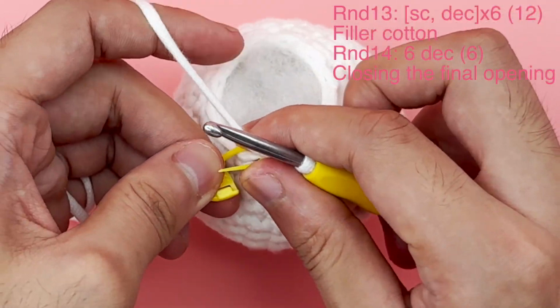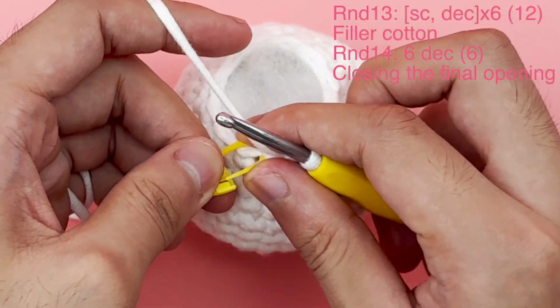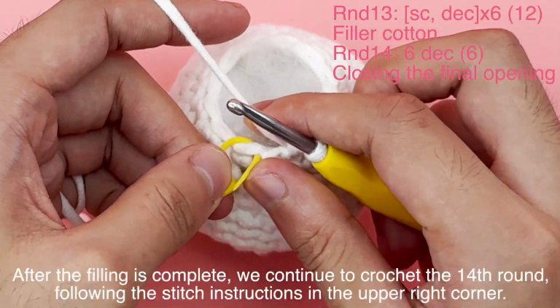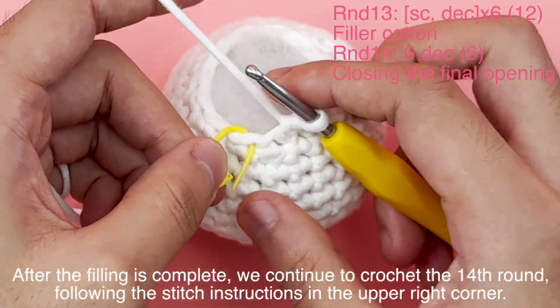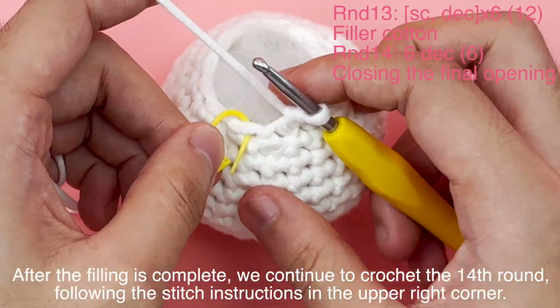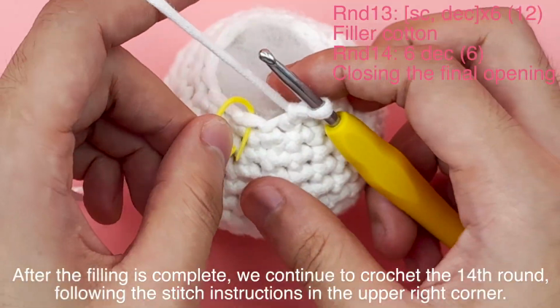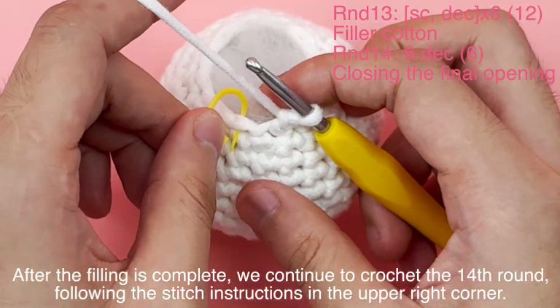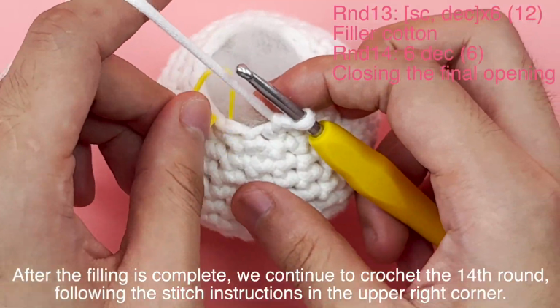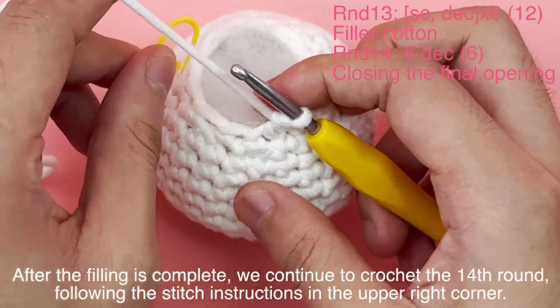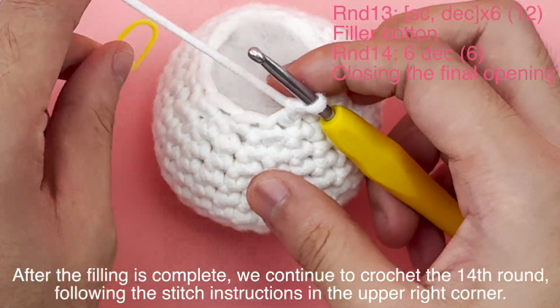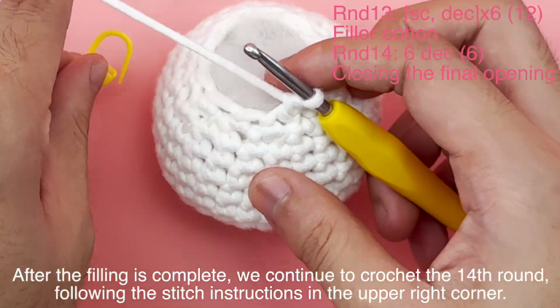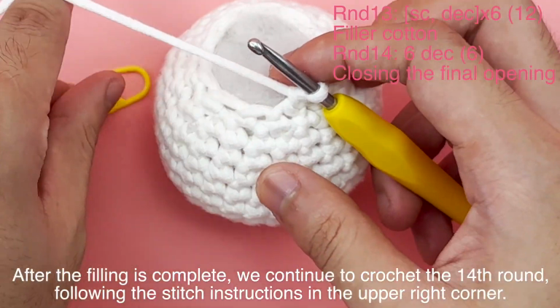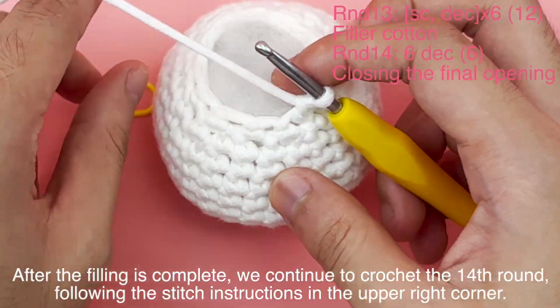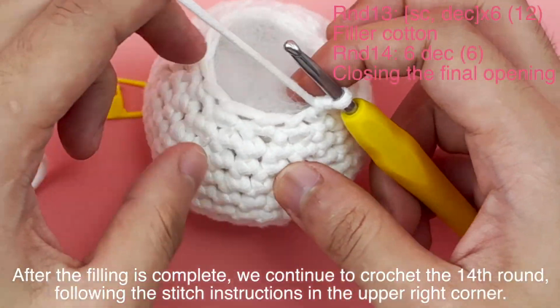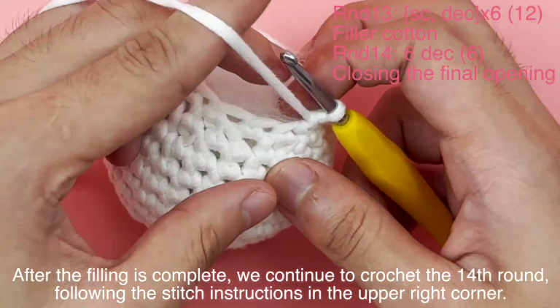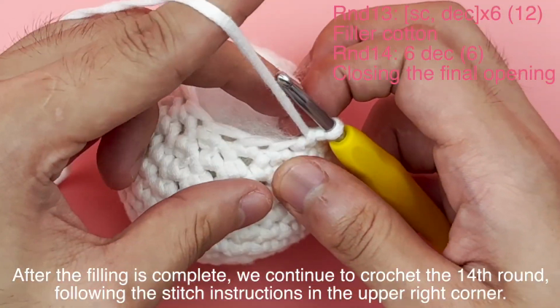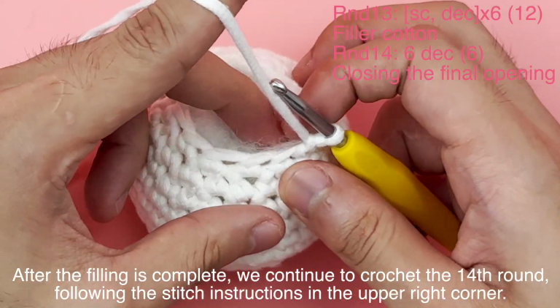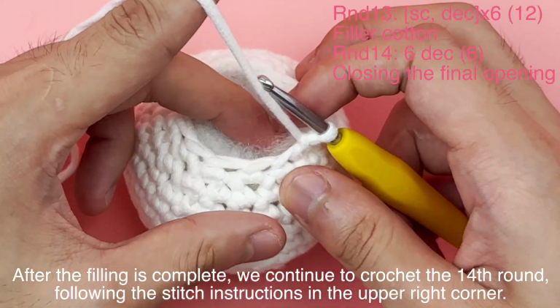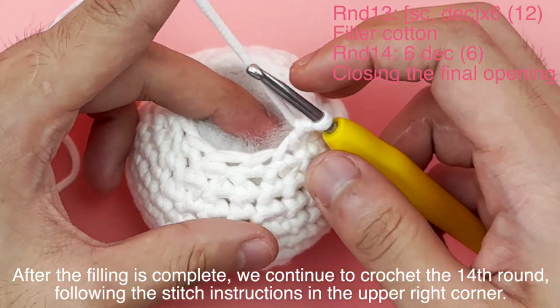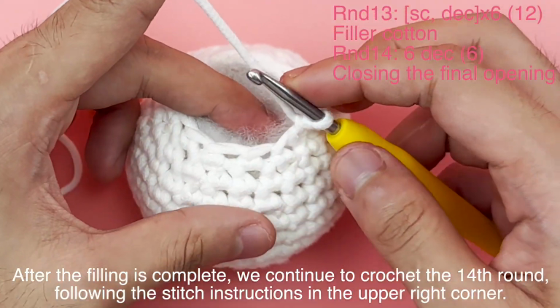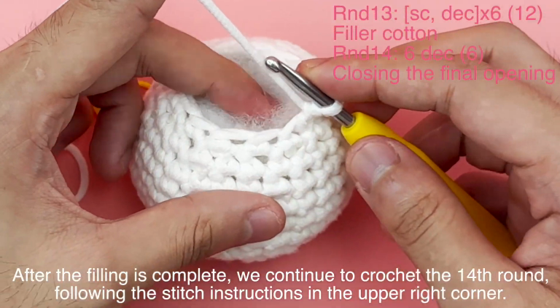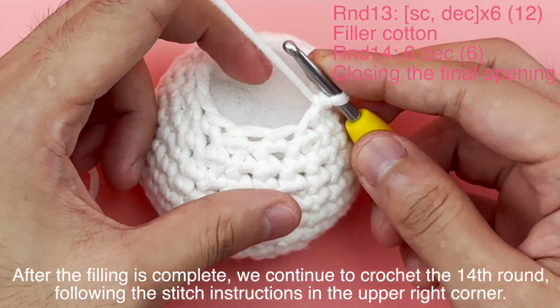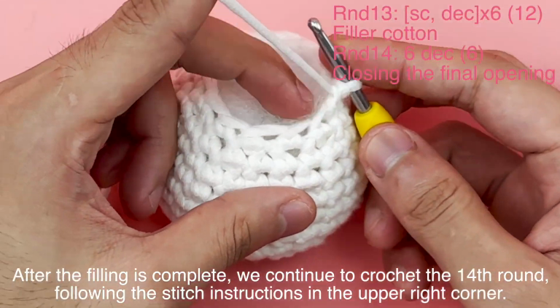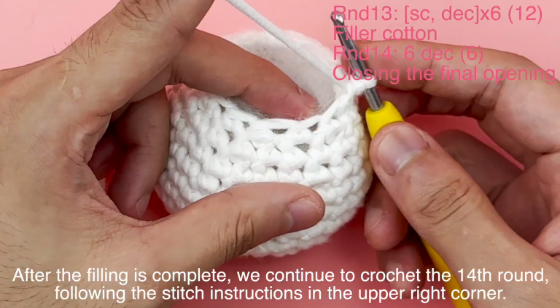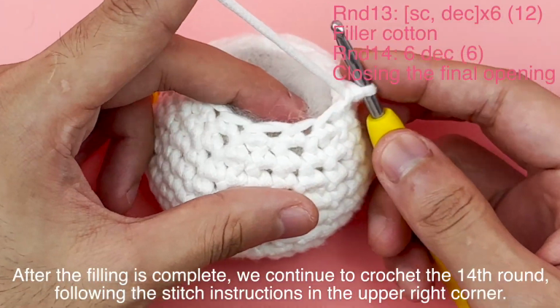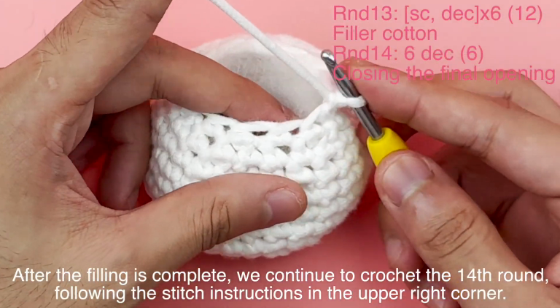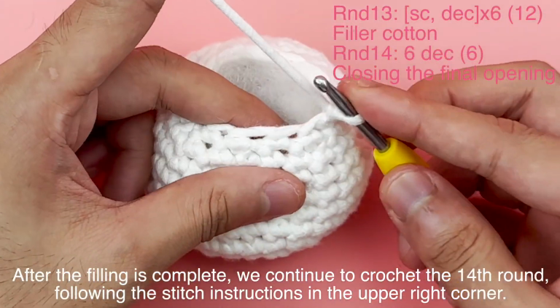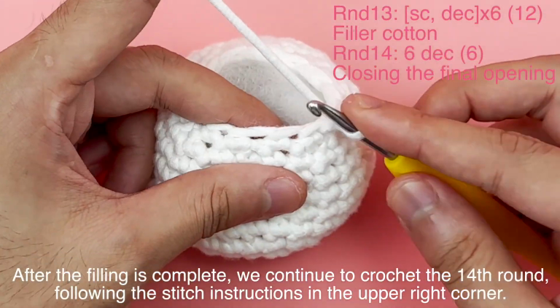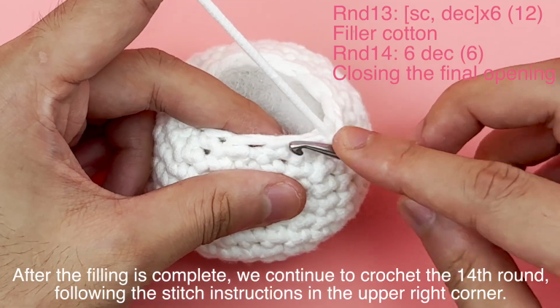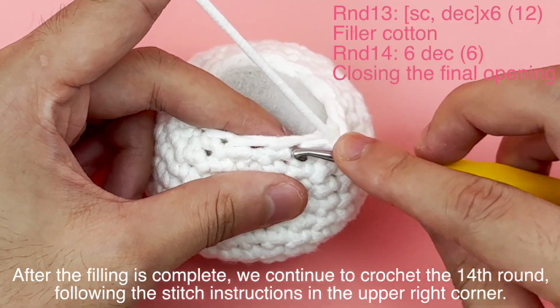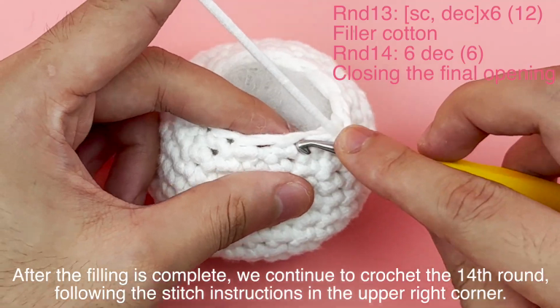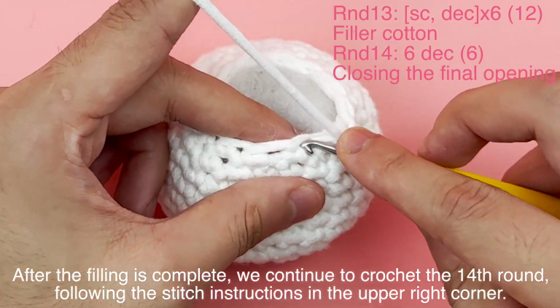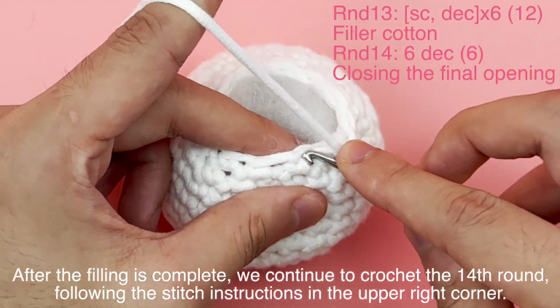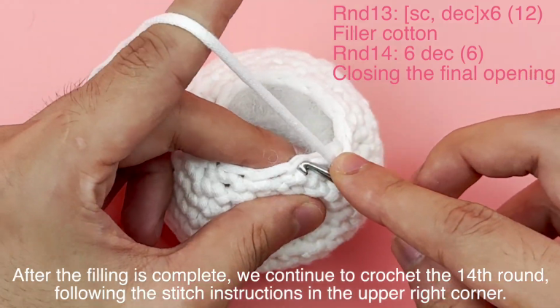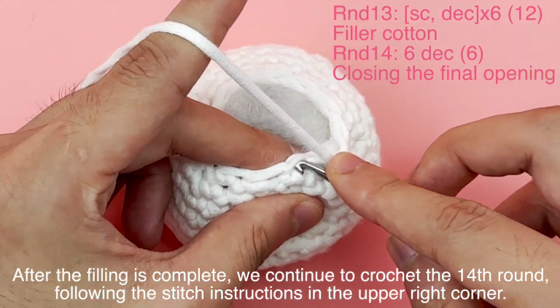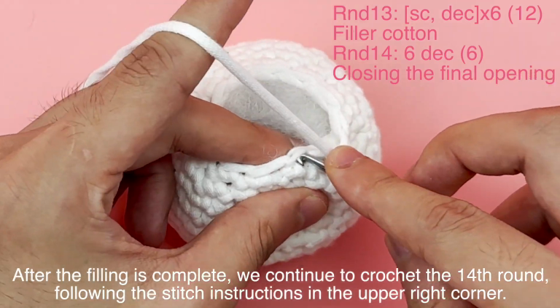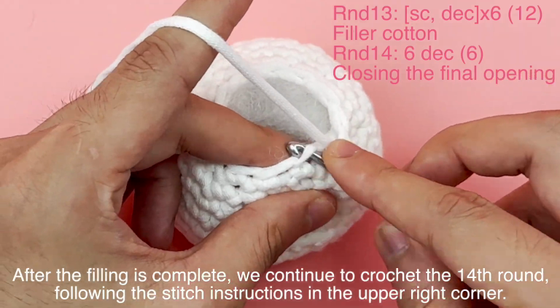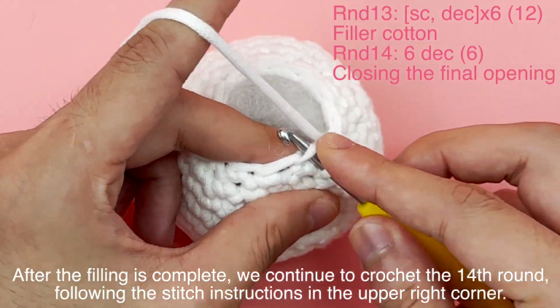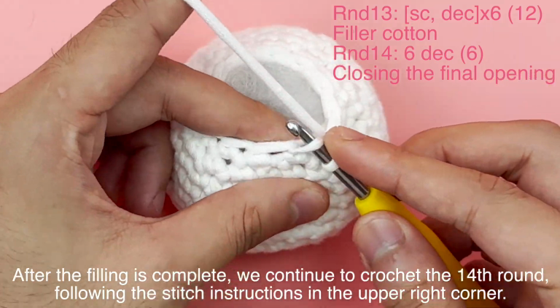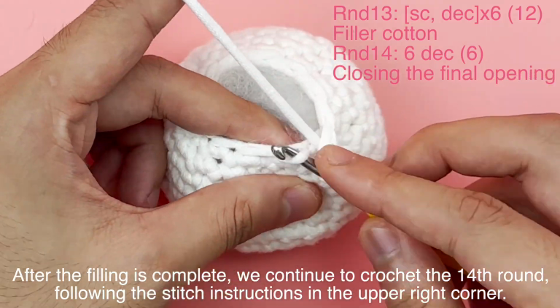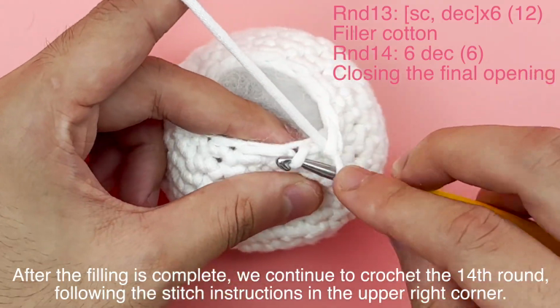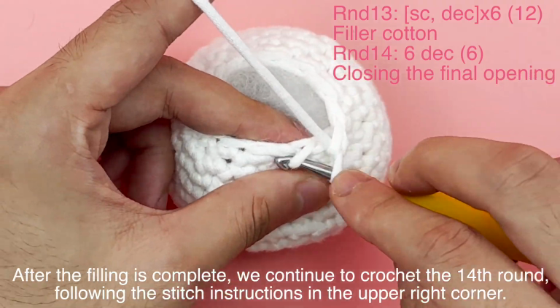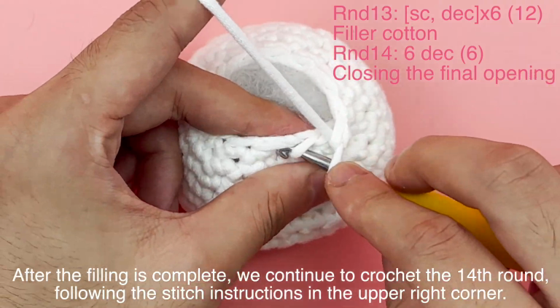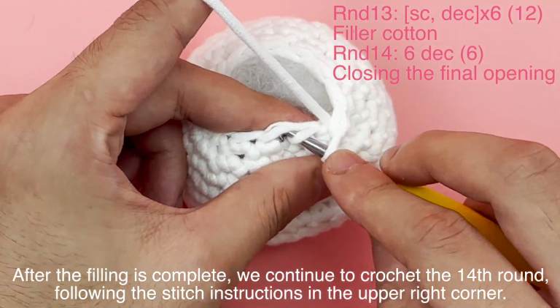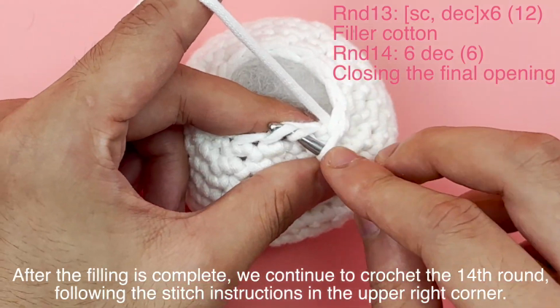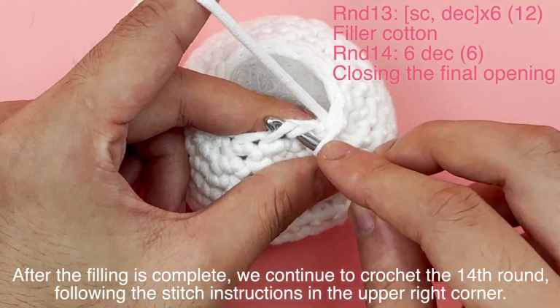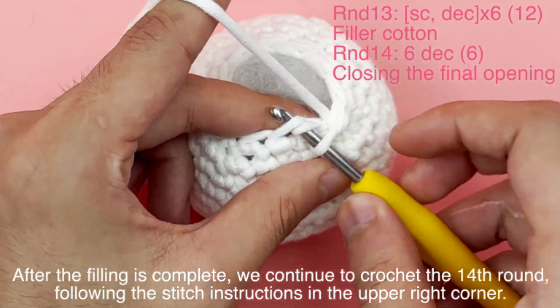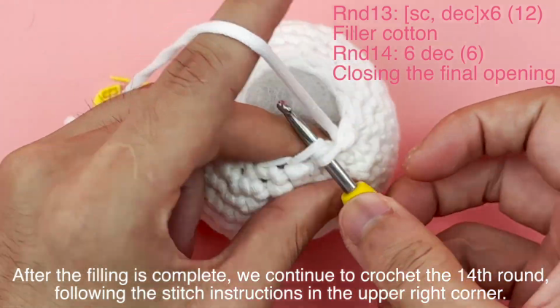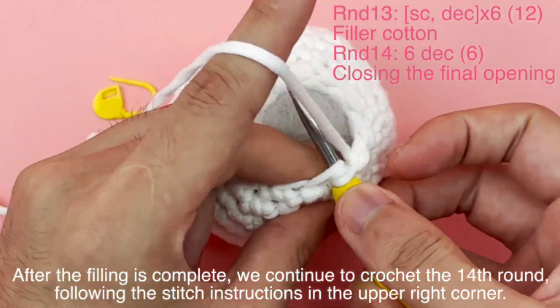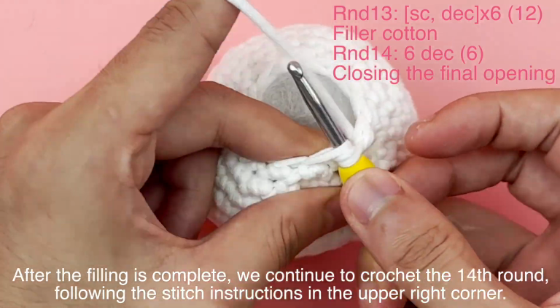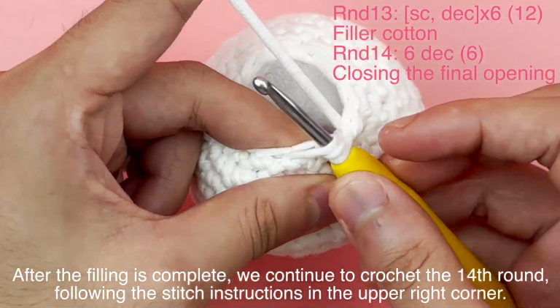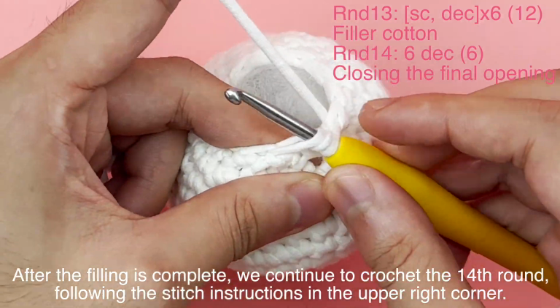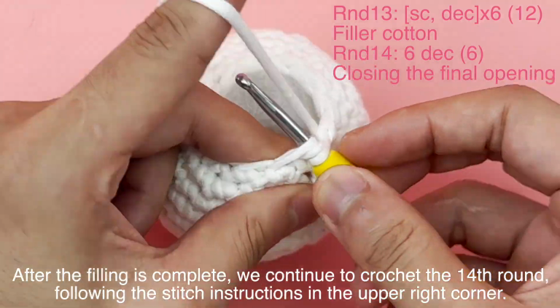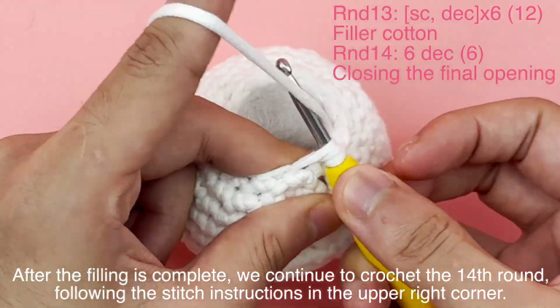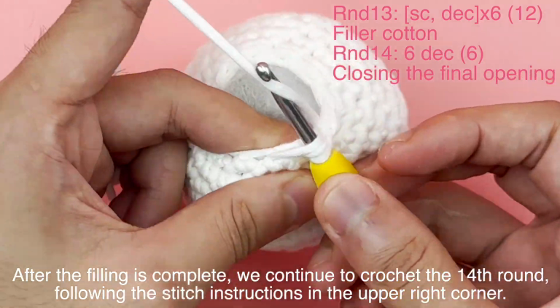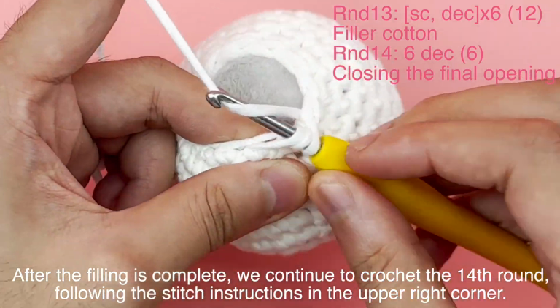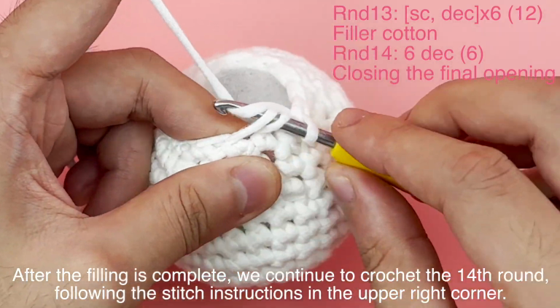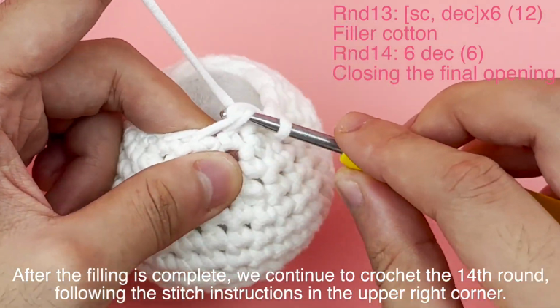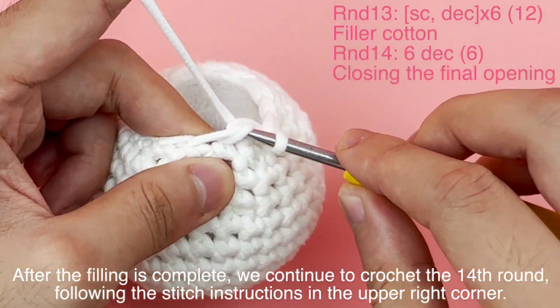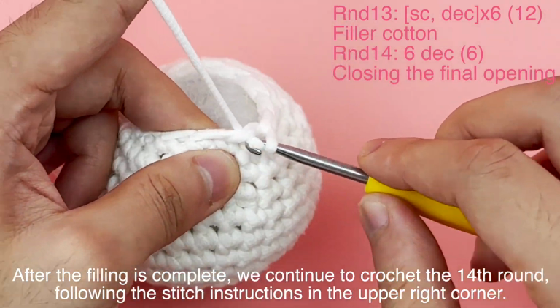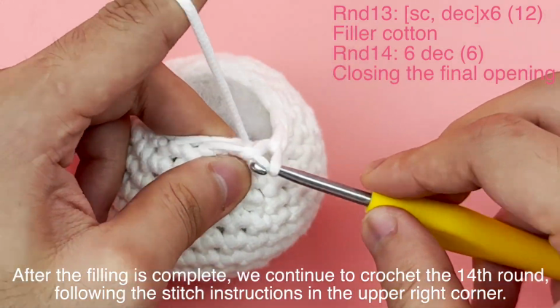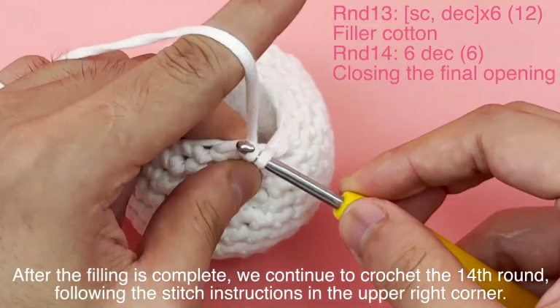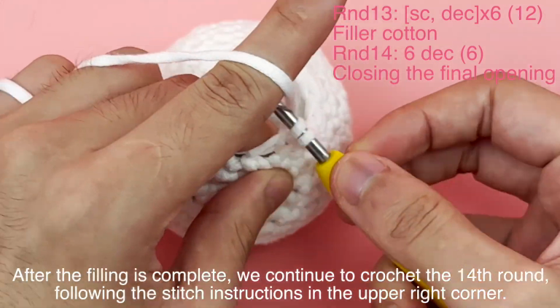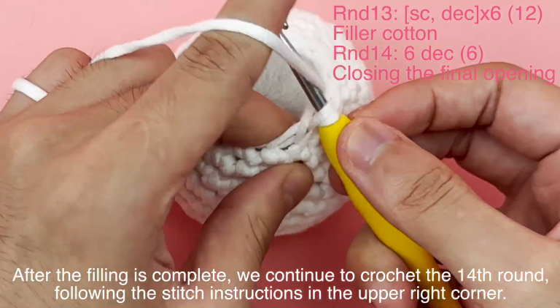After the filling is complete, we continue to crochet the 14th round following the stitch instructions in the upper right corner.